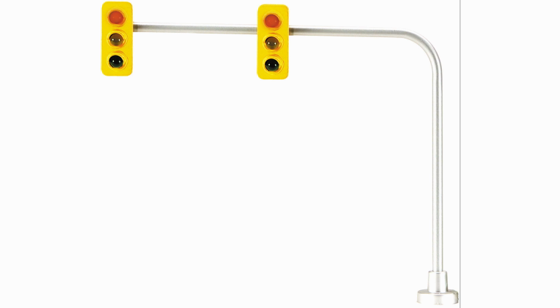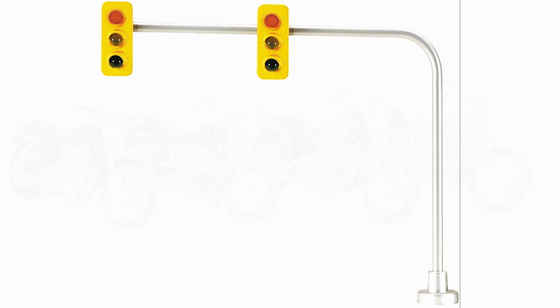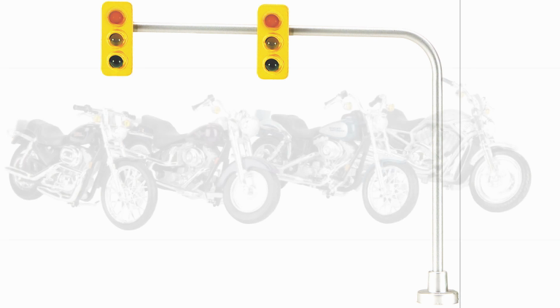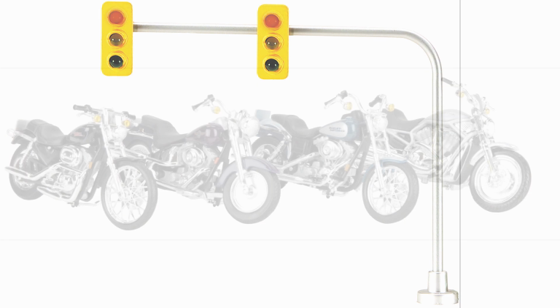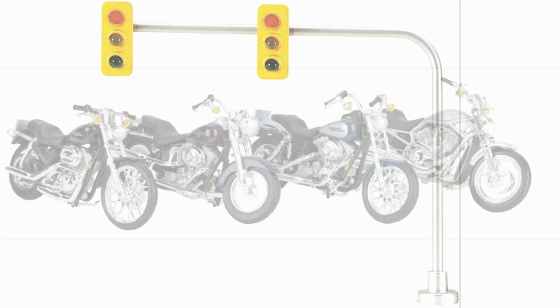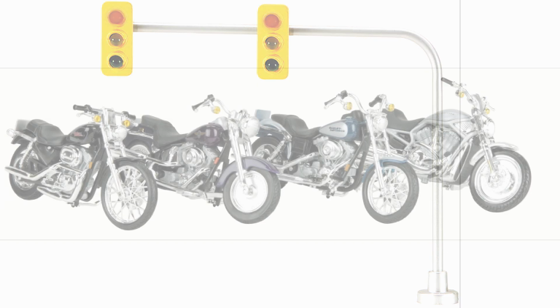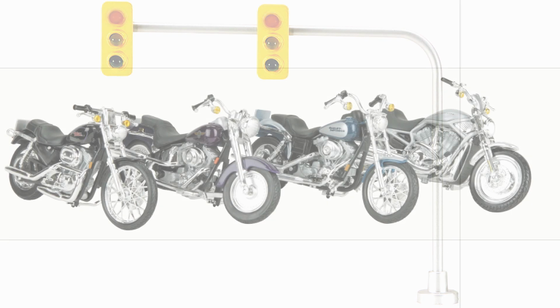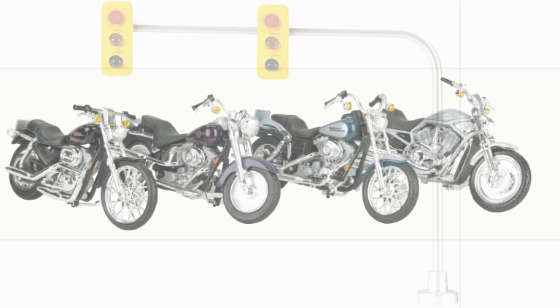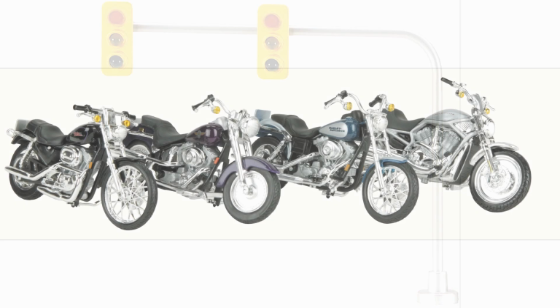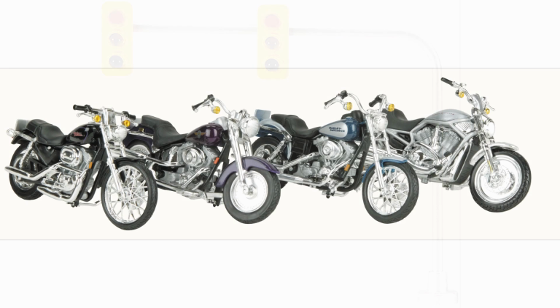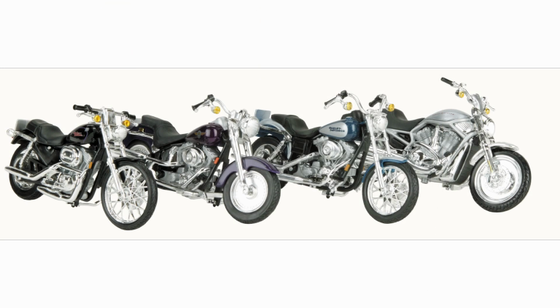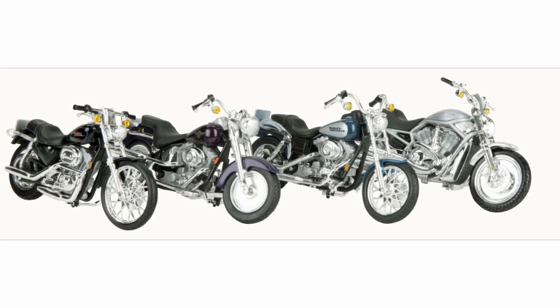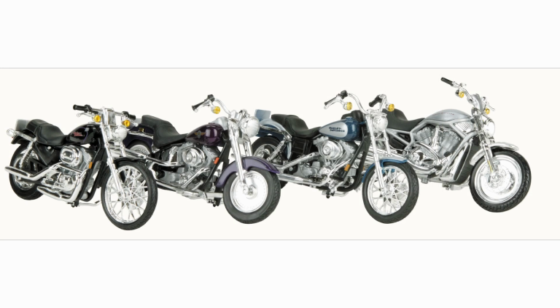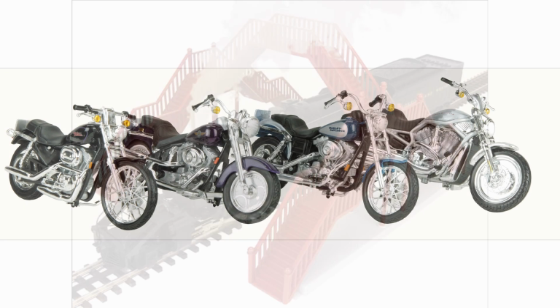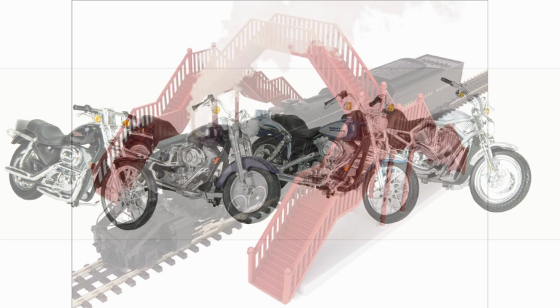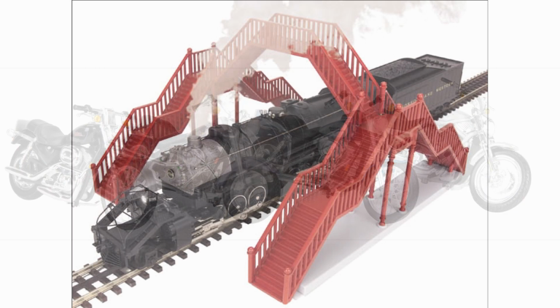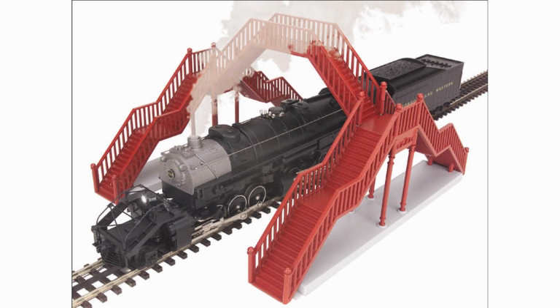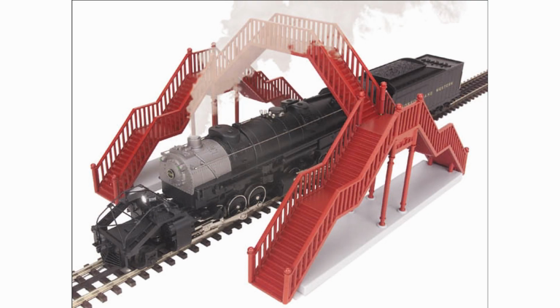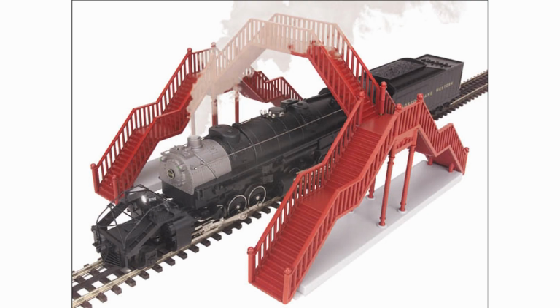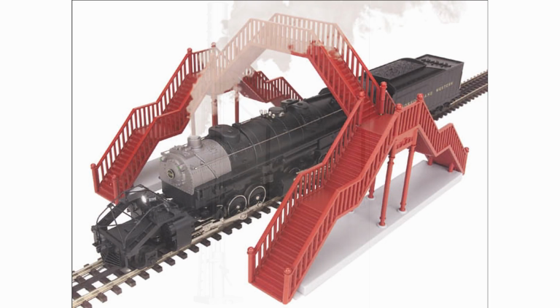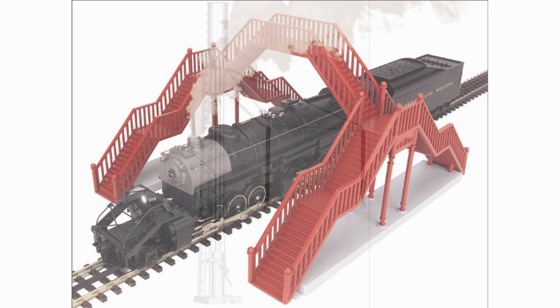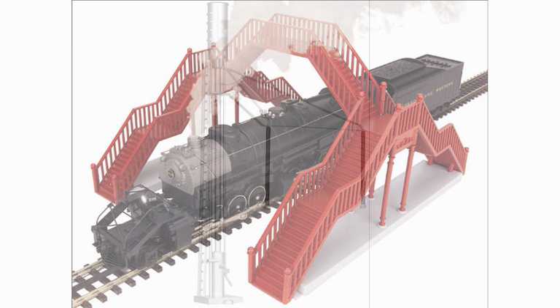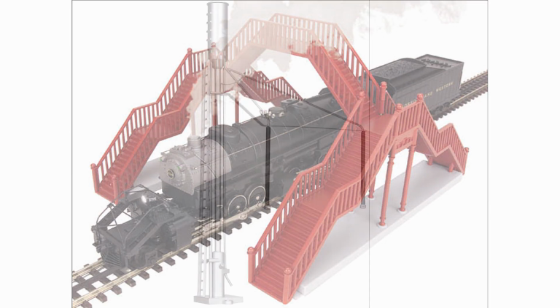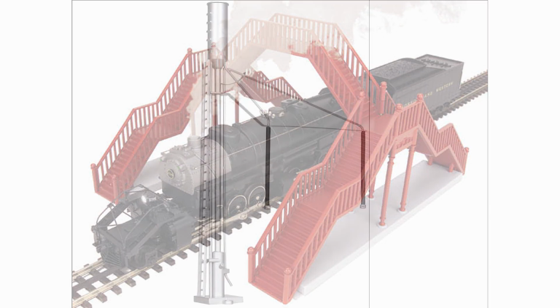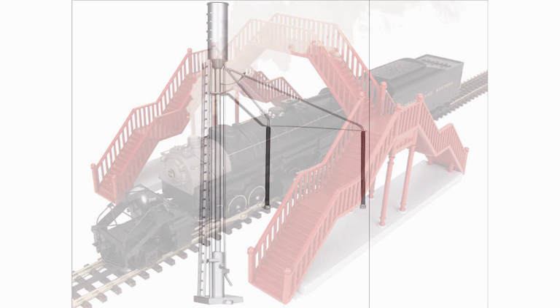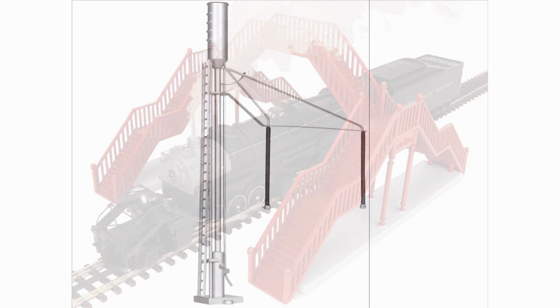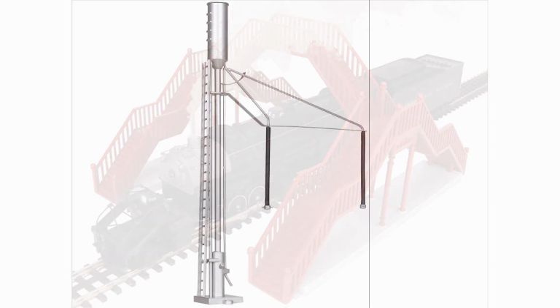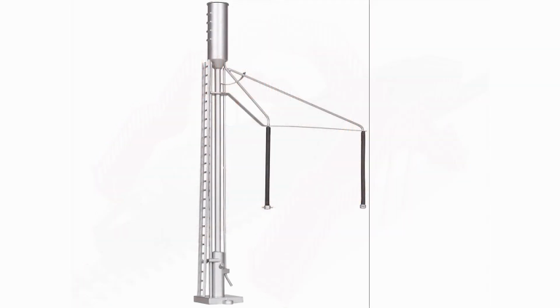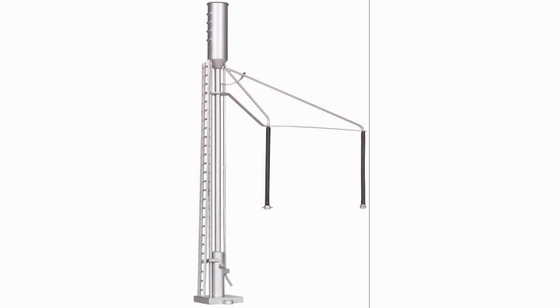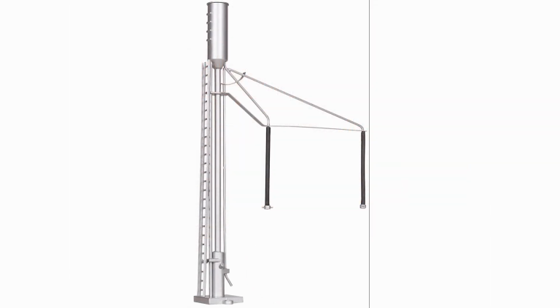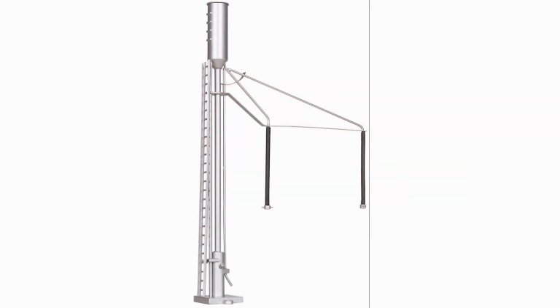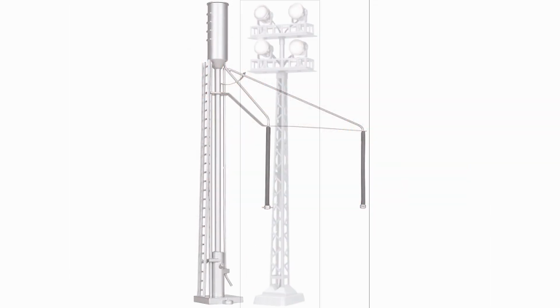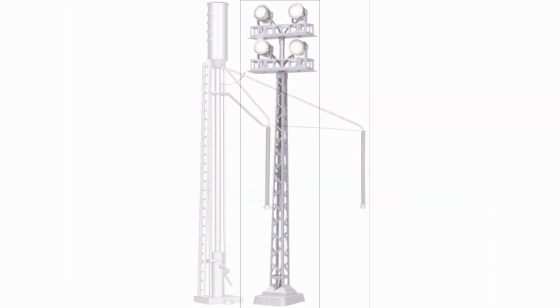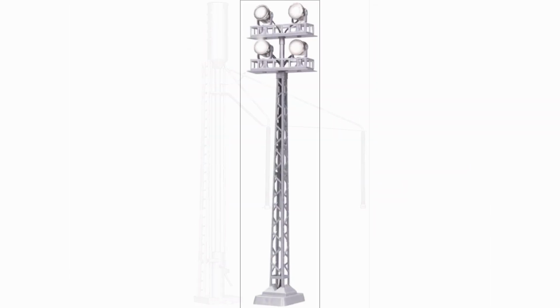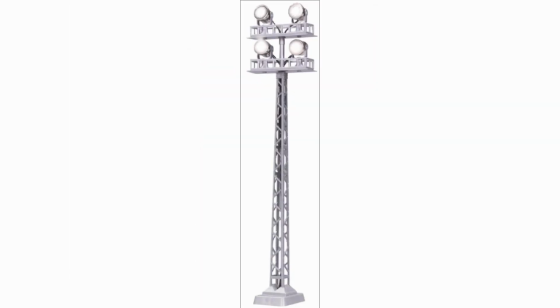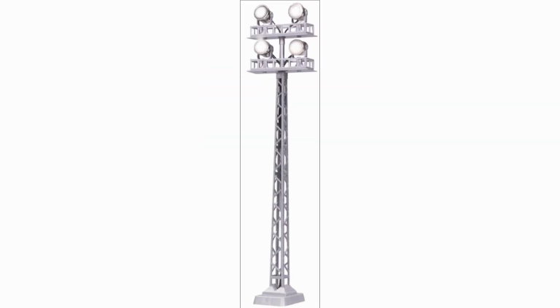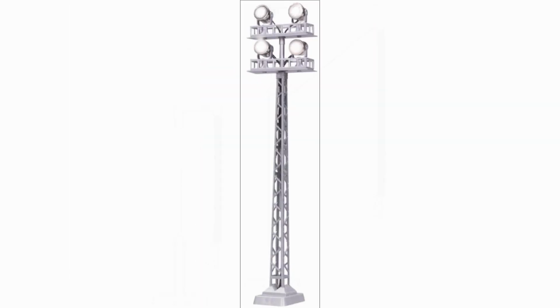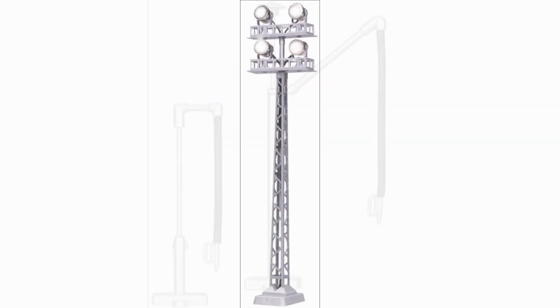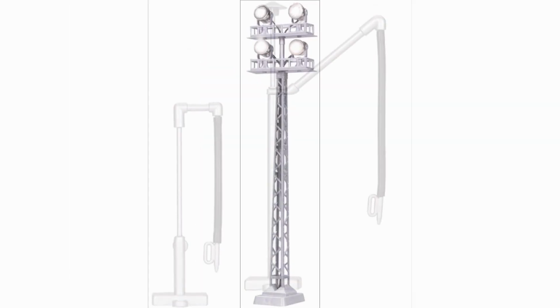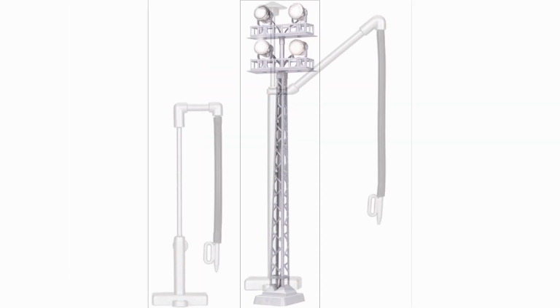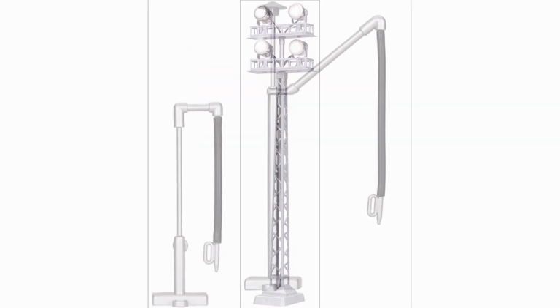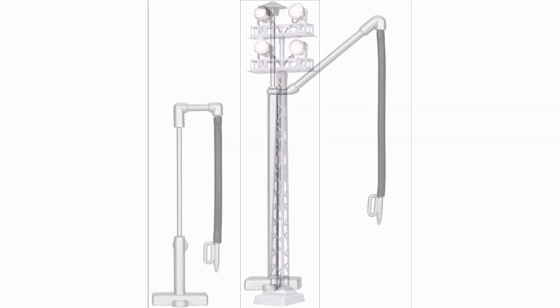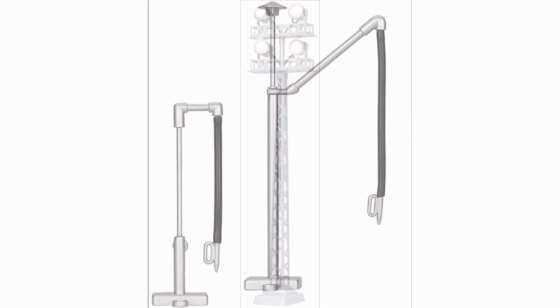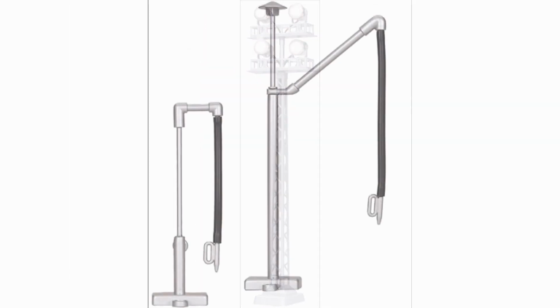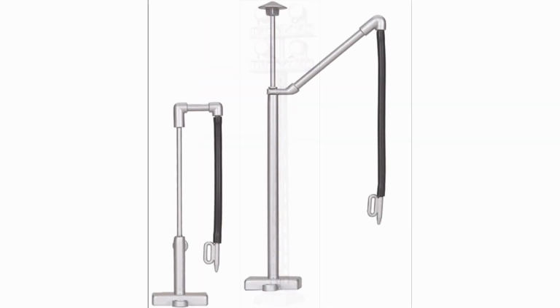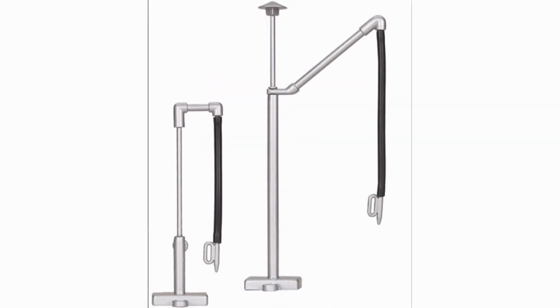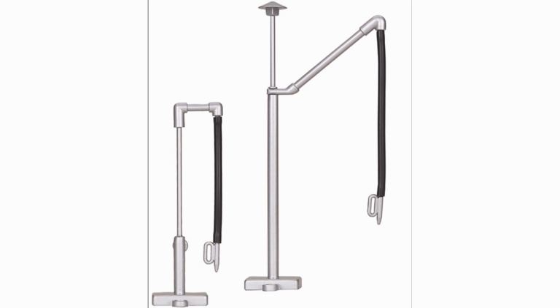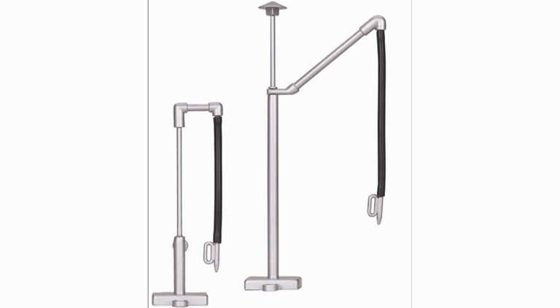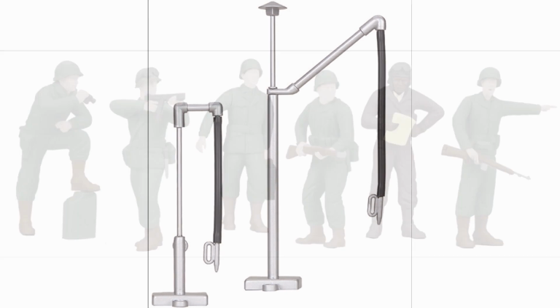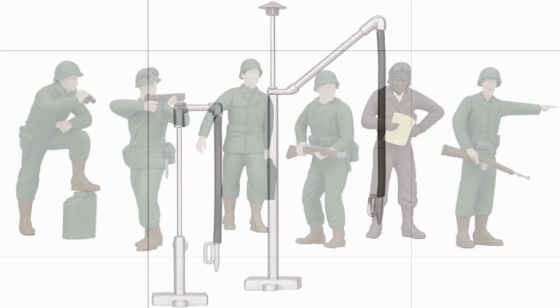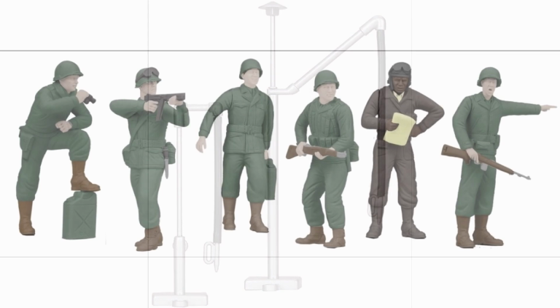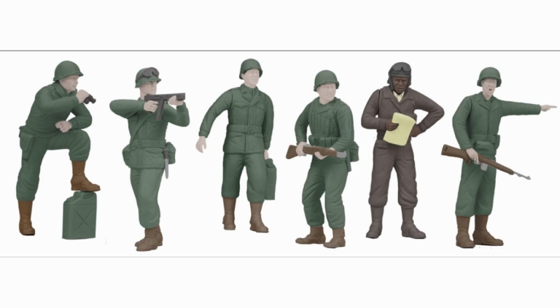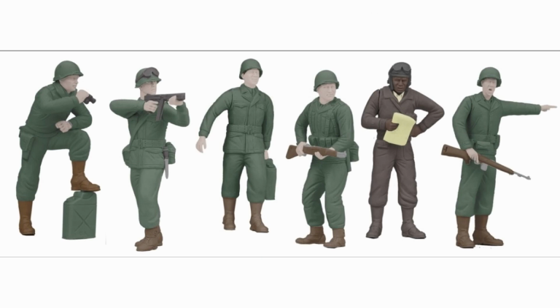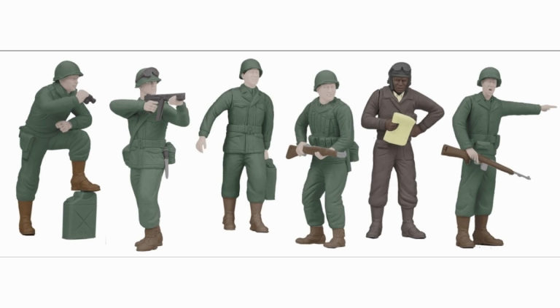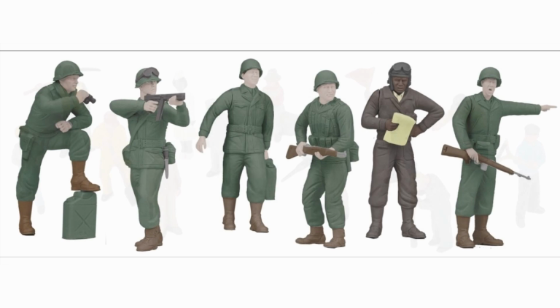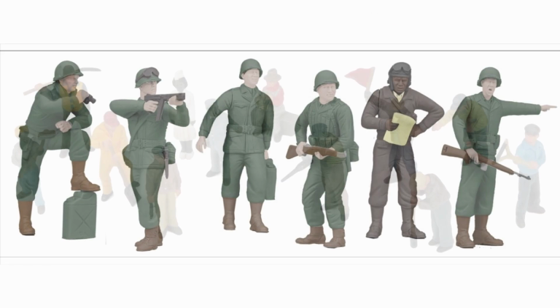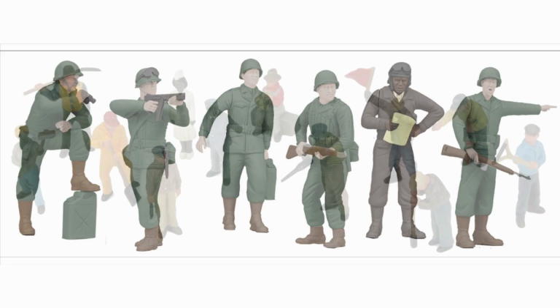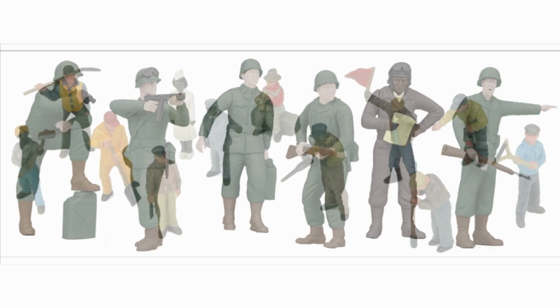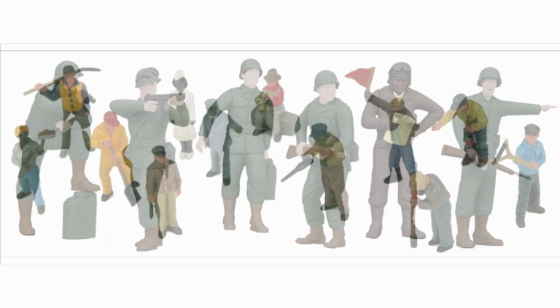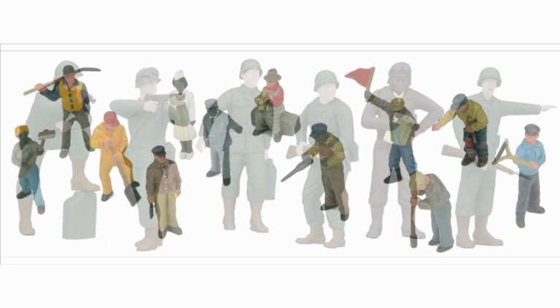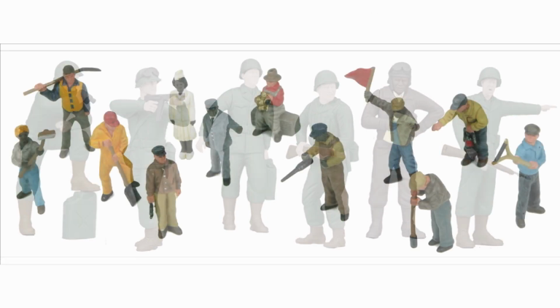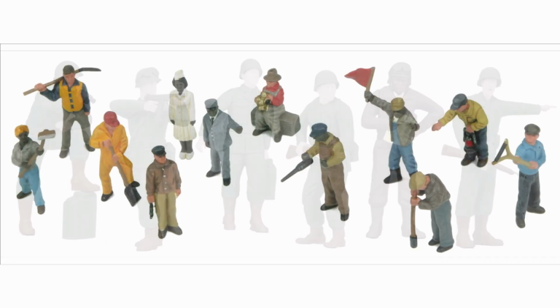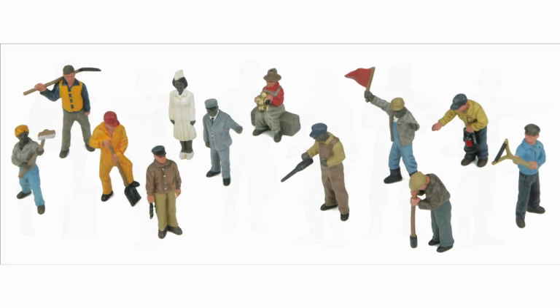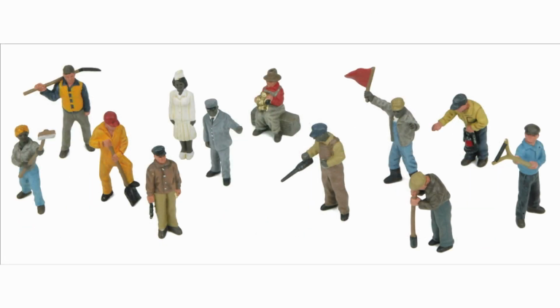In addition to locomotives and rolling stock, Atlas has acquired a slew of MTH accessories that you can add to your layout for that extra bit of realism.